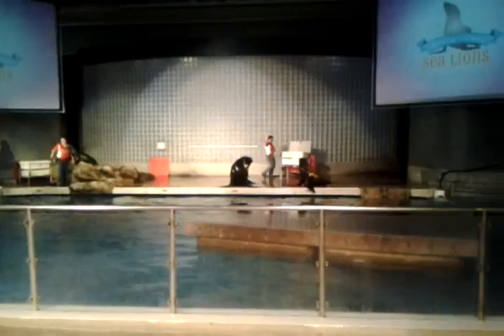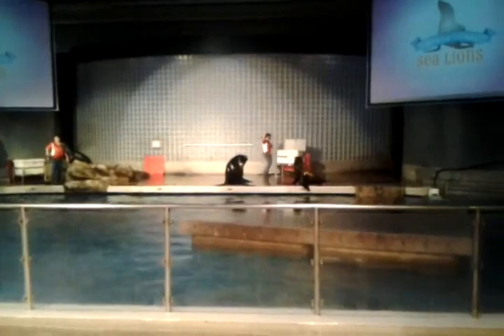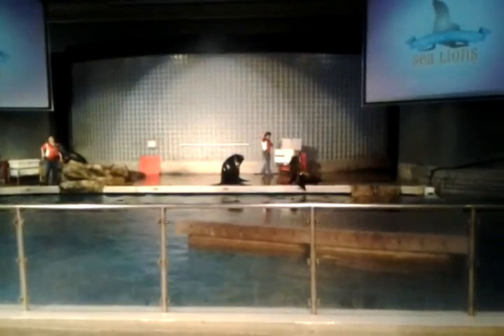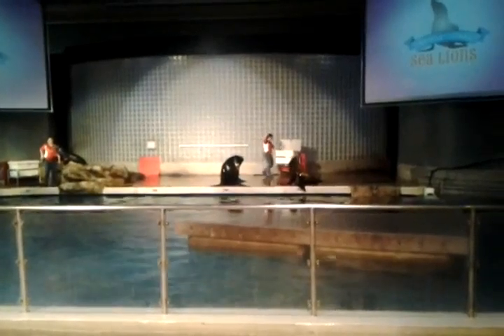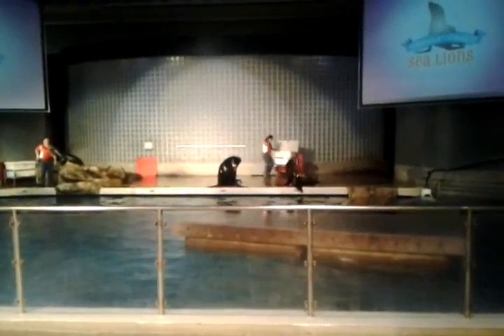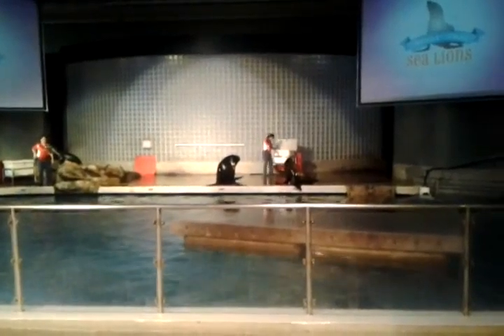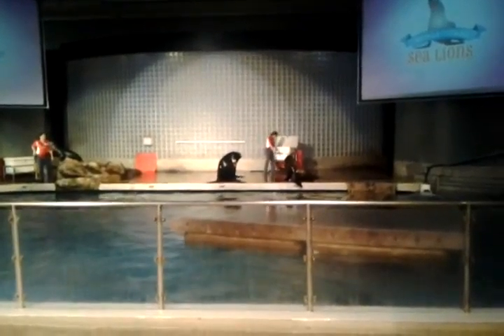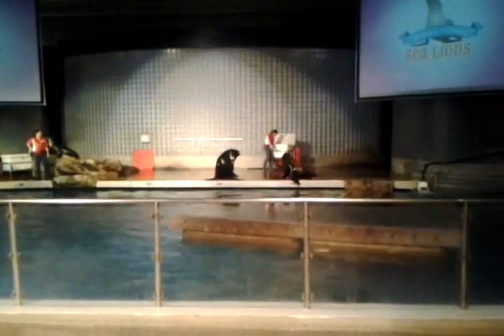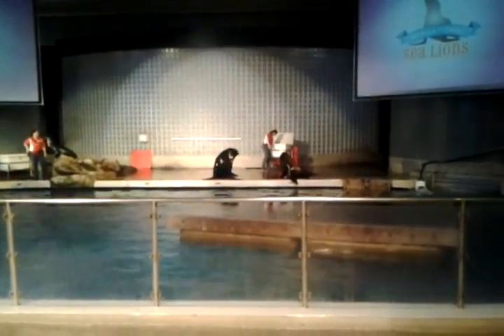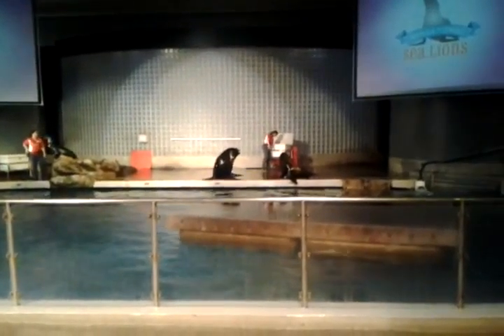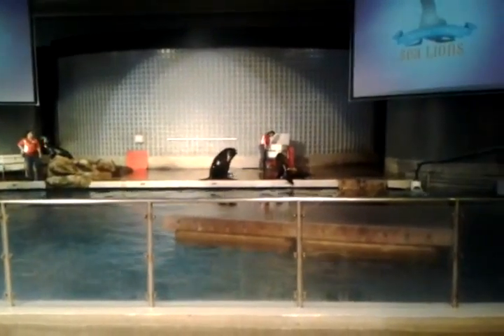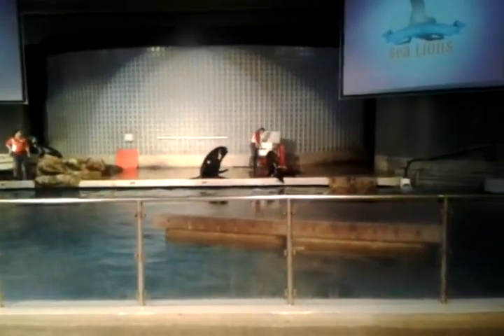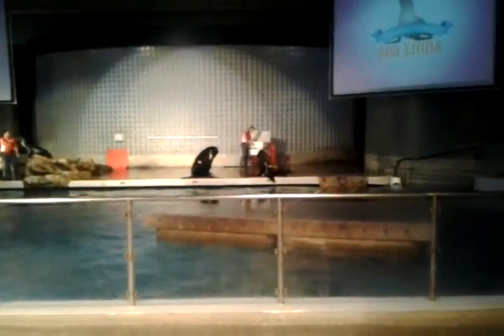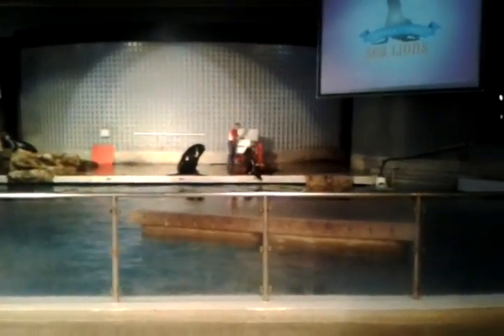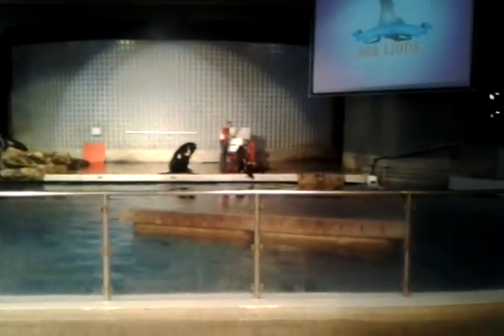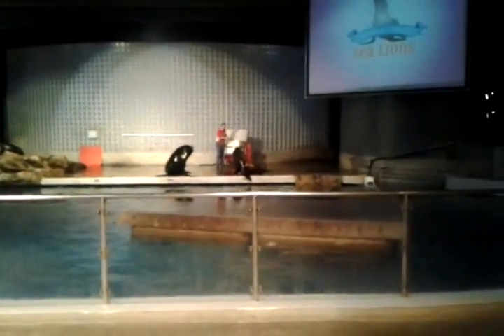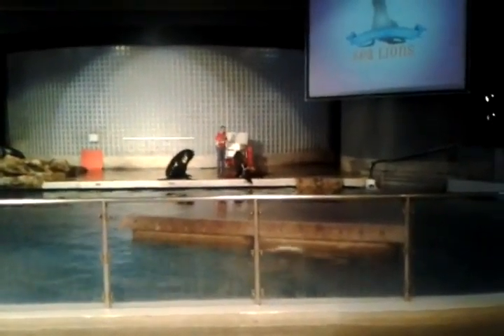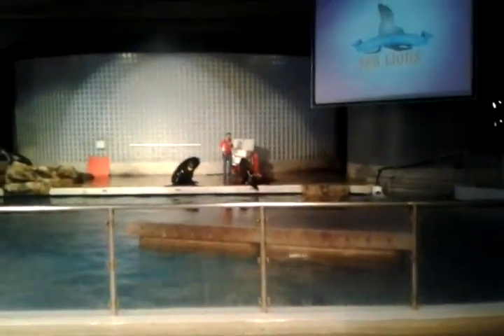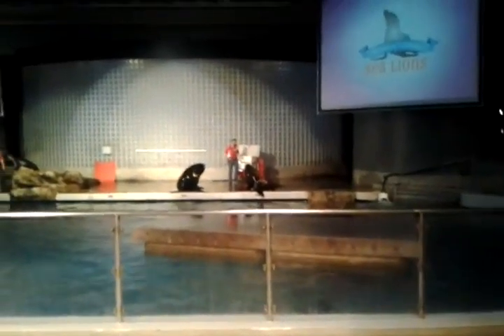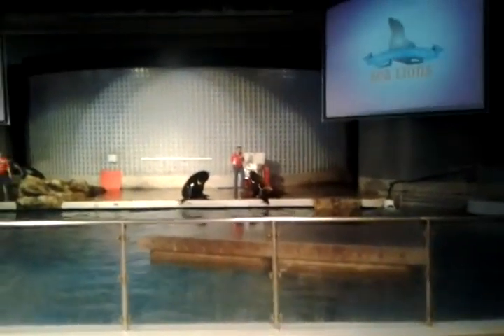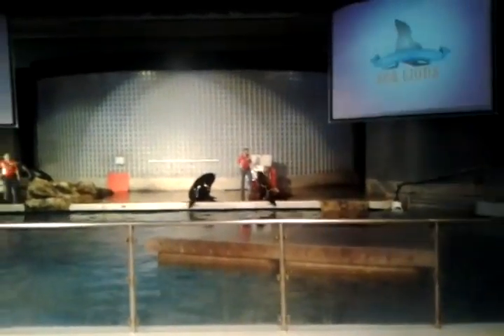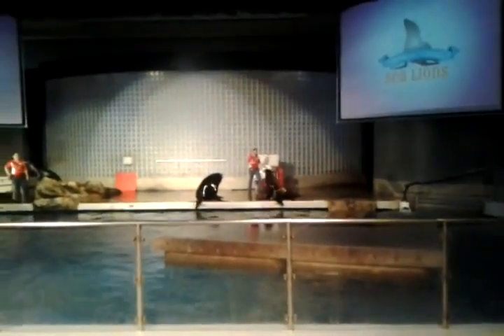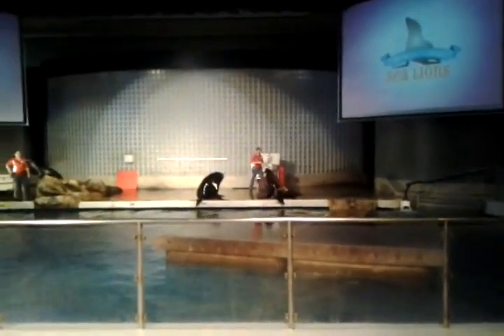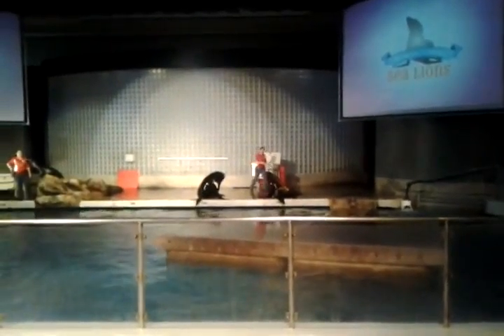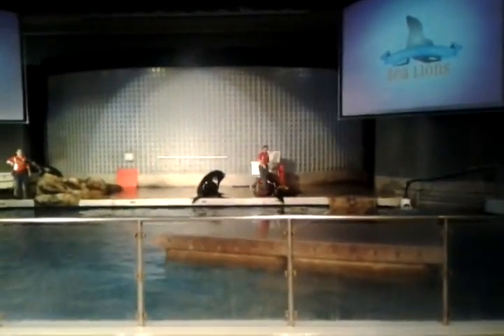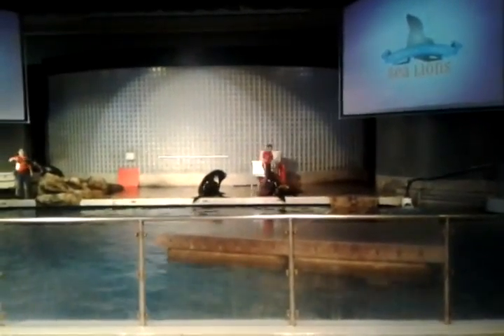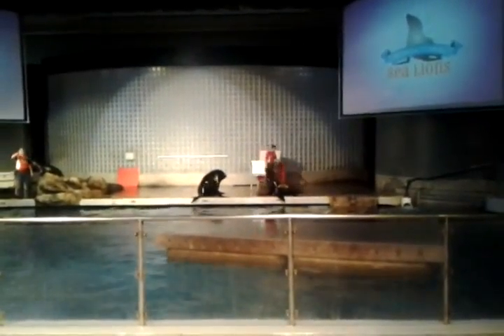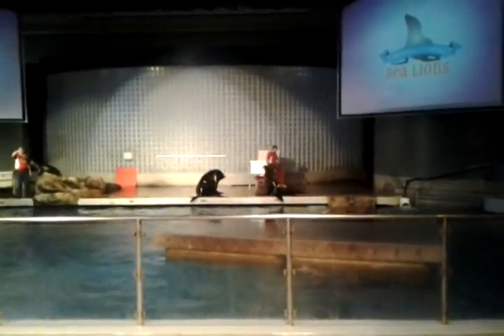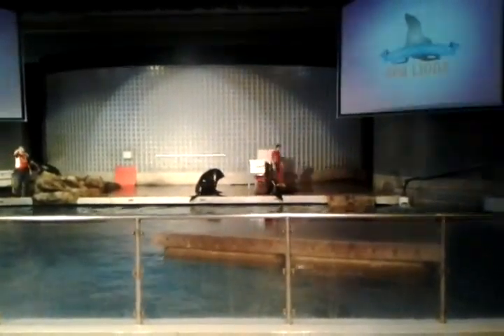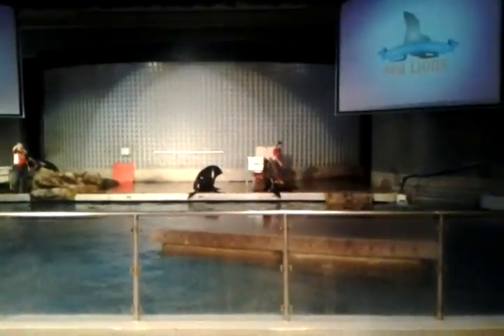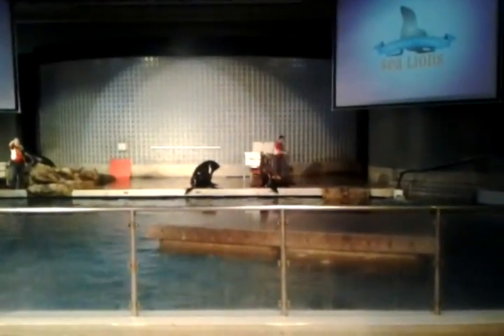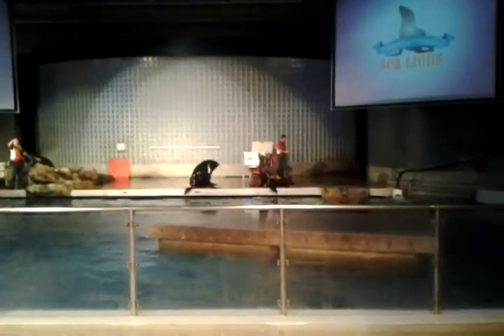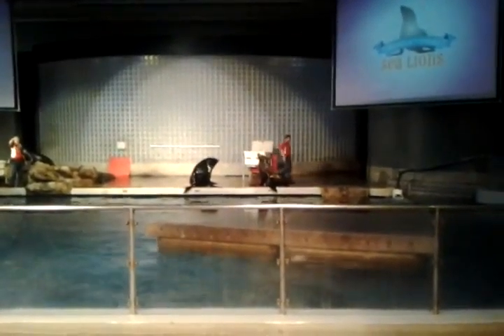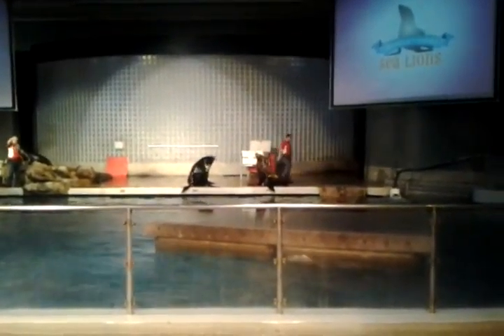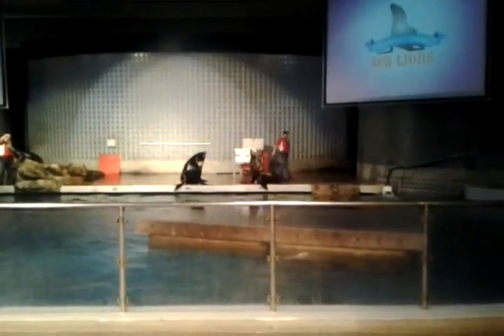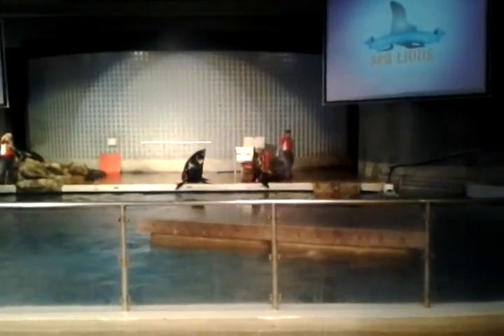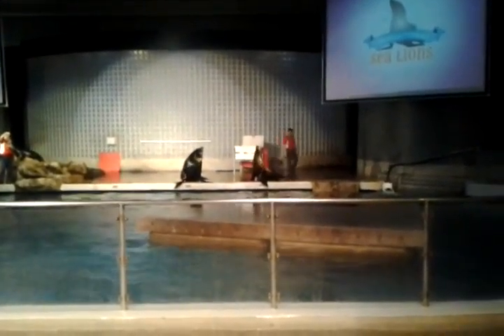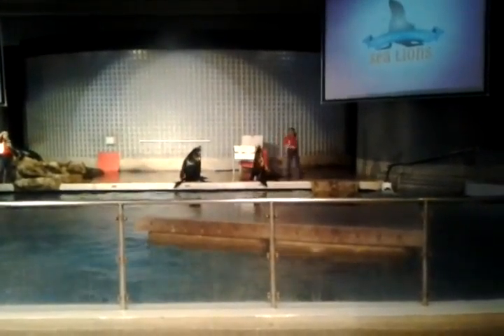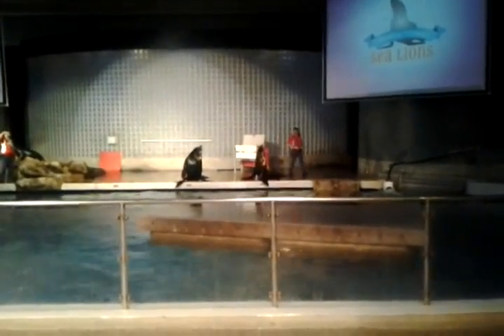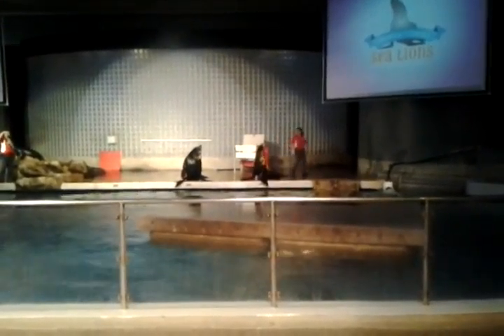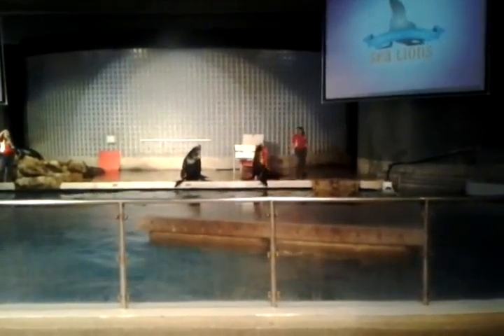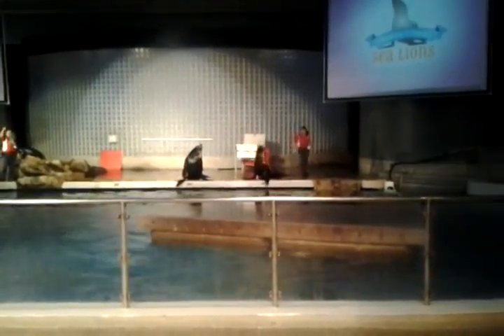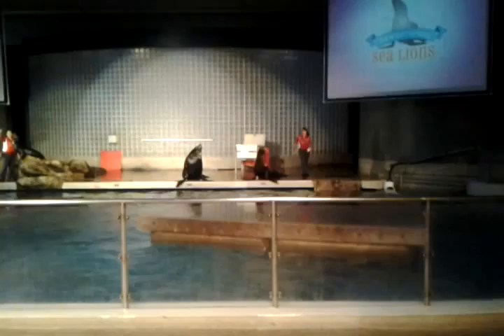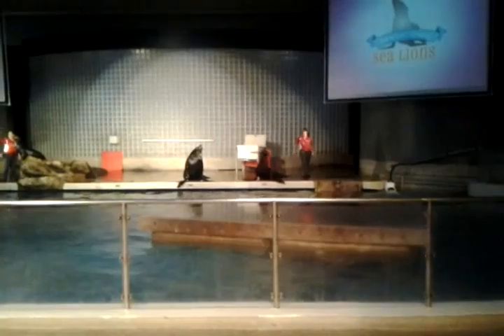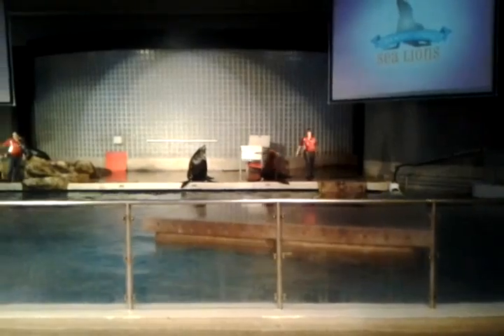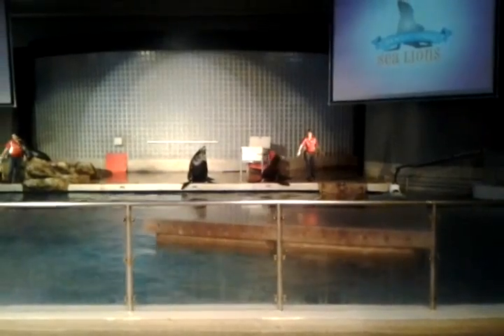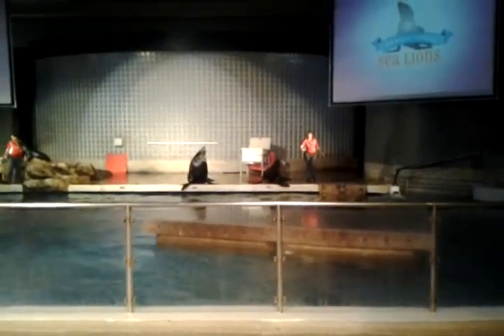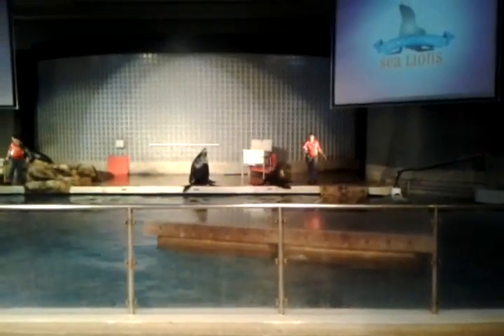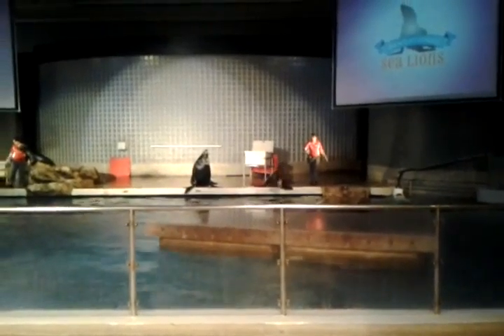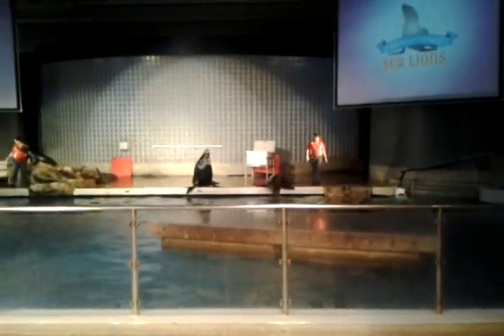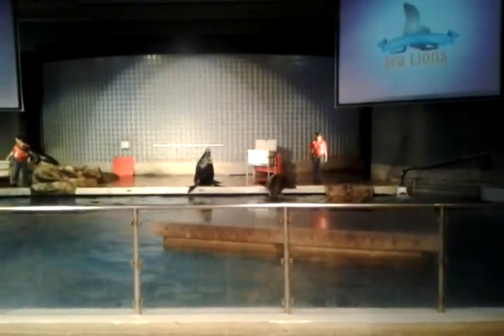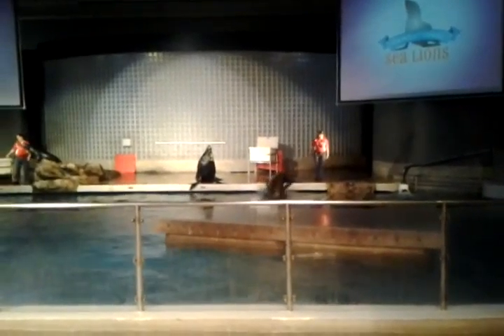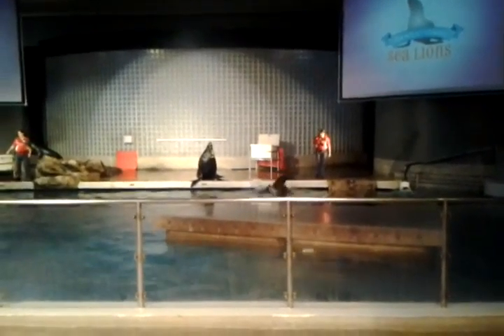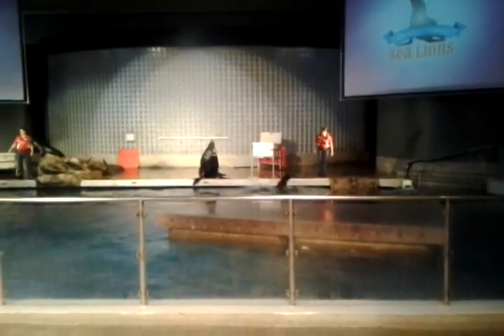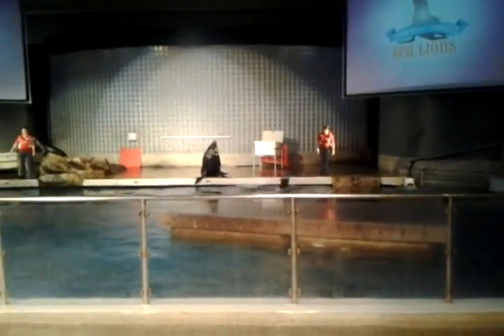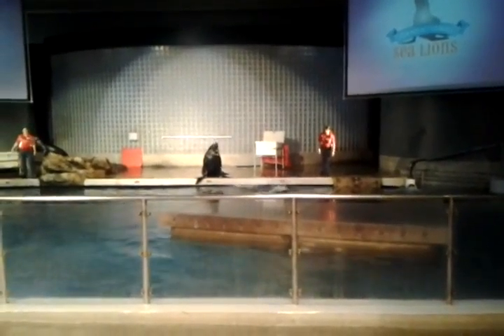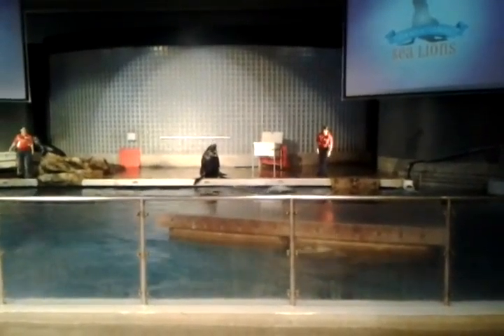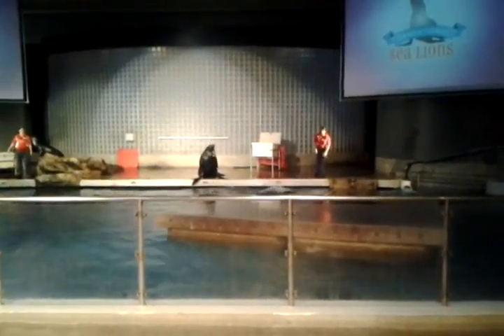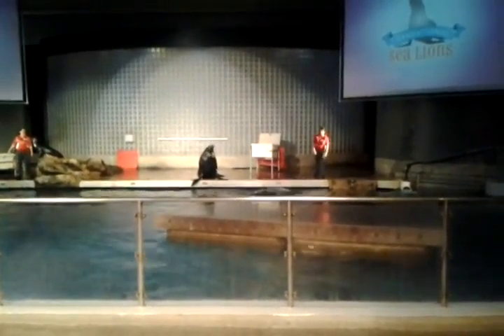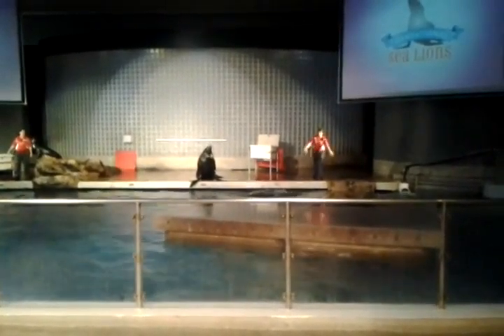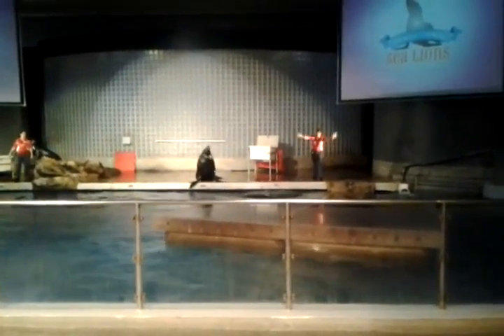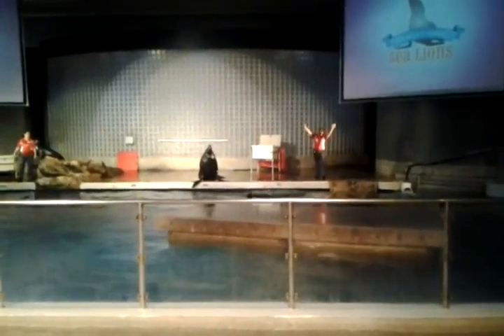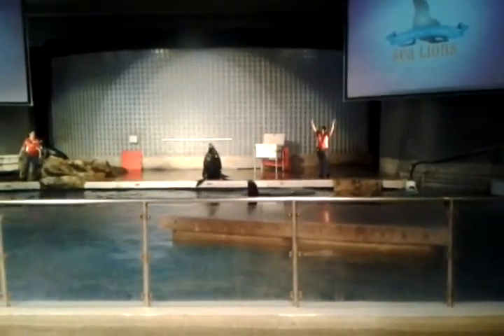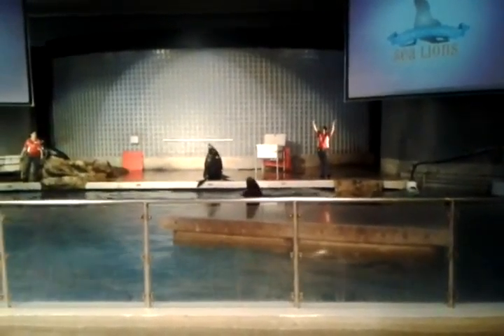Weighing in at over 400 pounds, he's lean, he's speed, he's also 19. Let's hear it for Surfer!